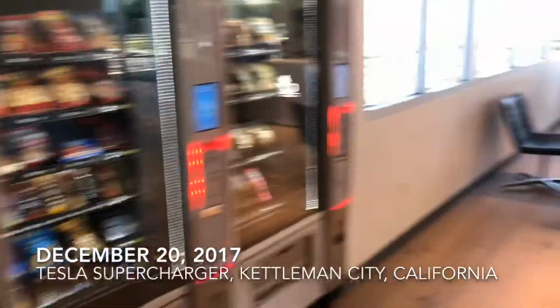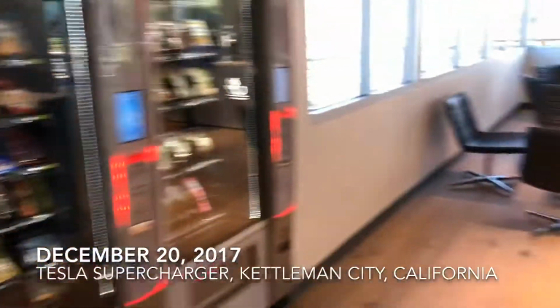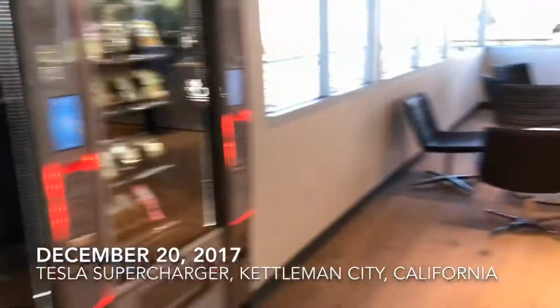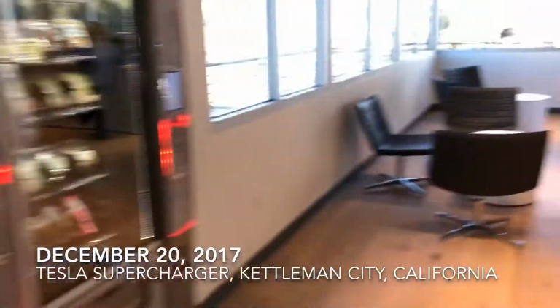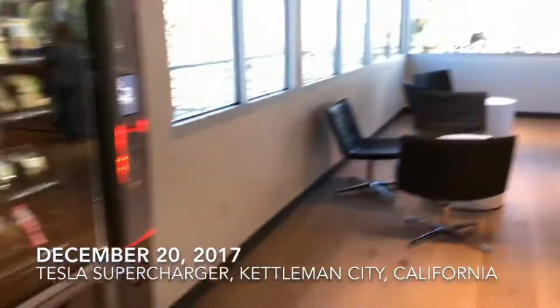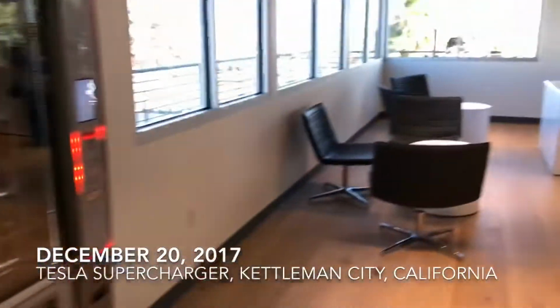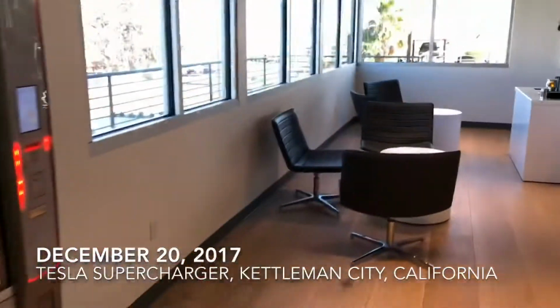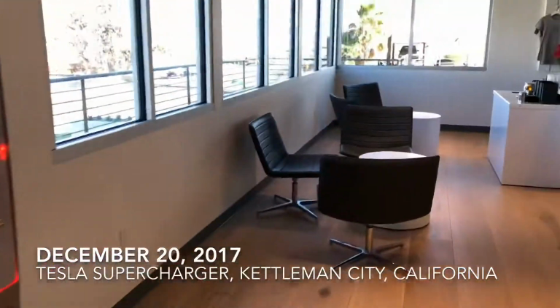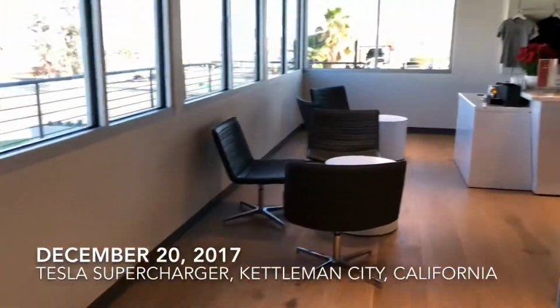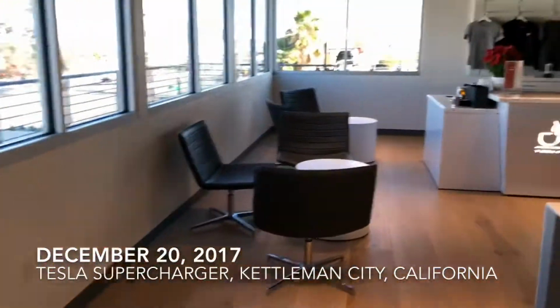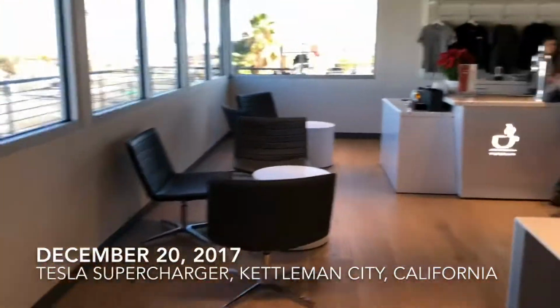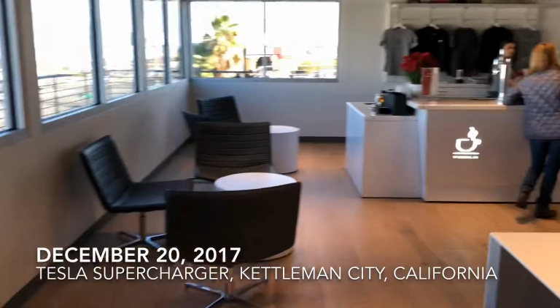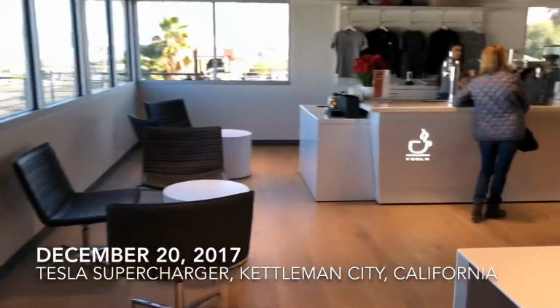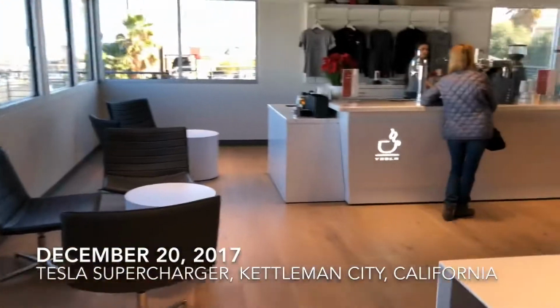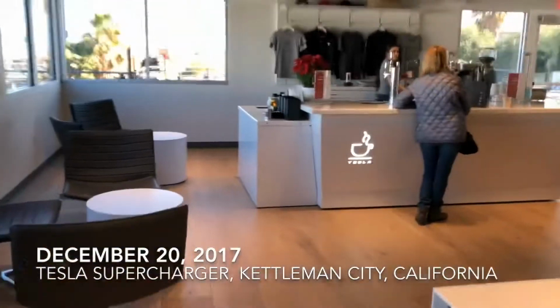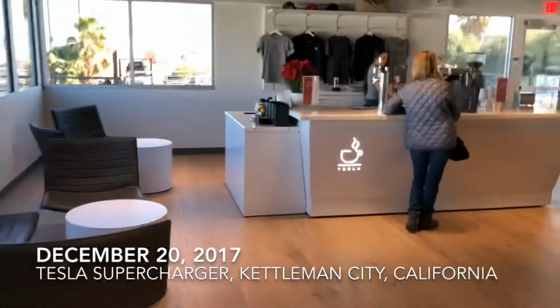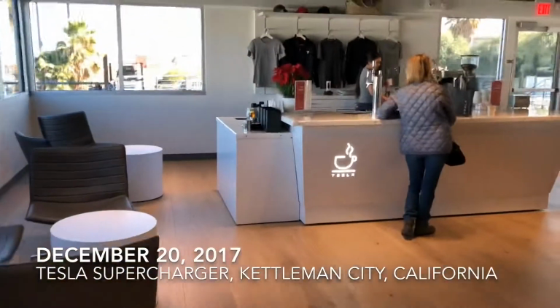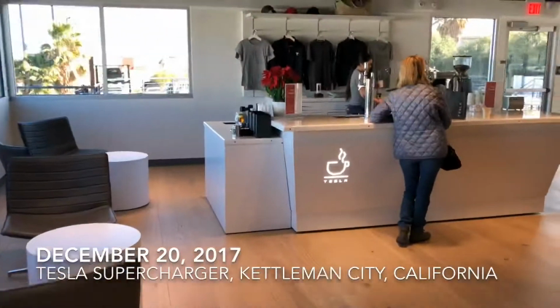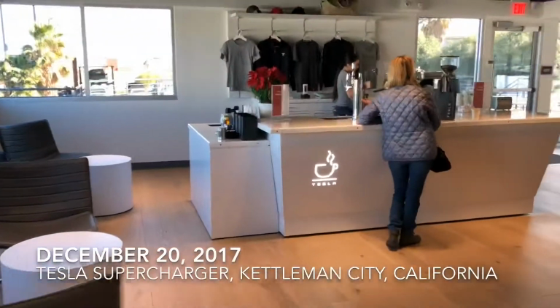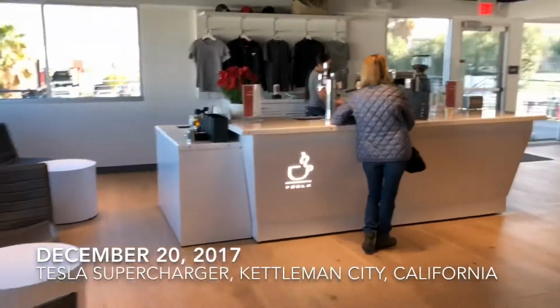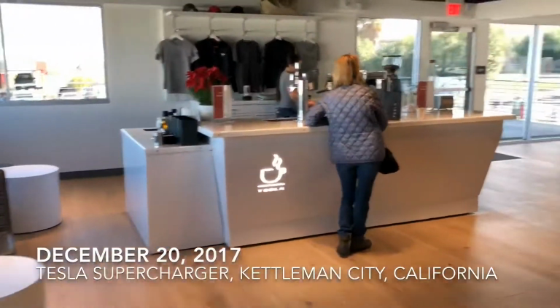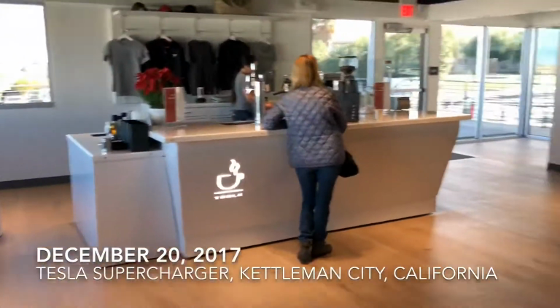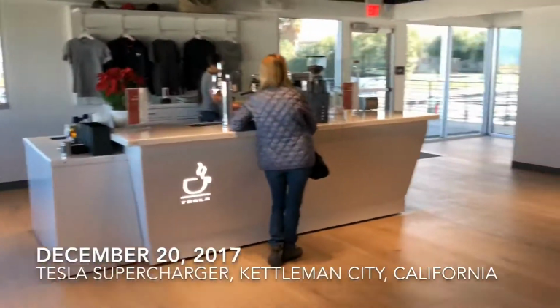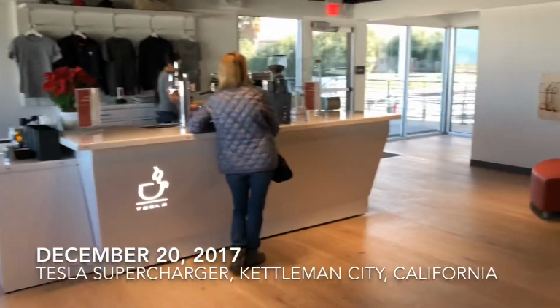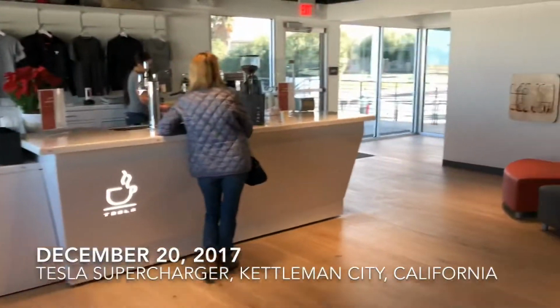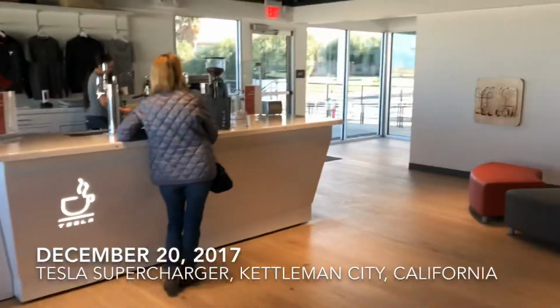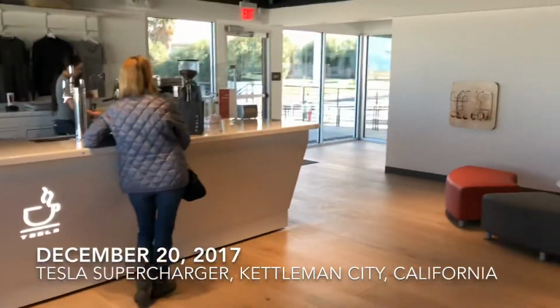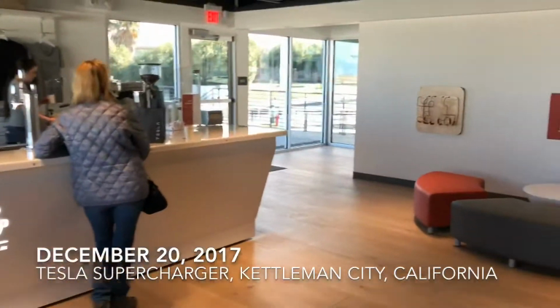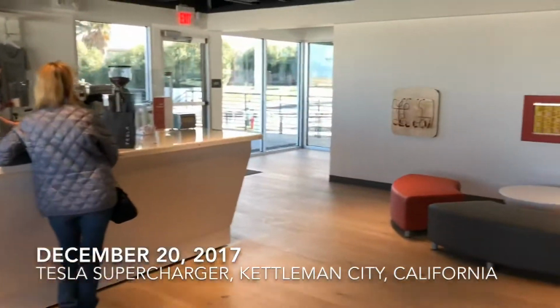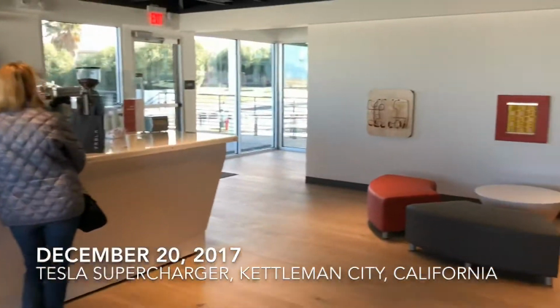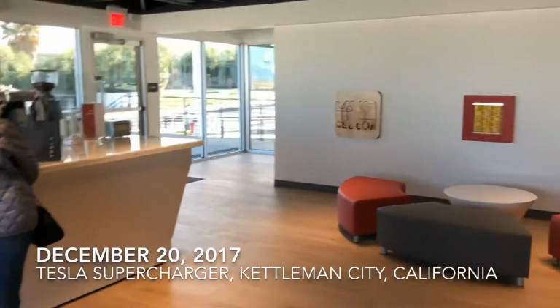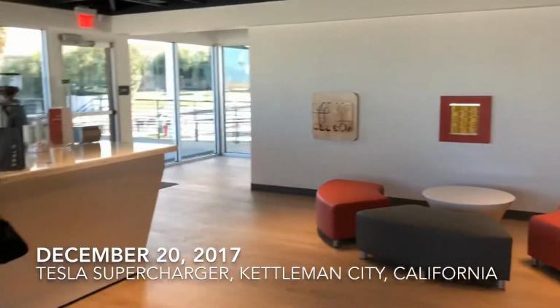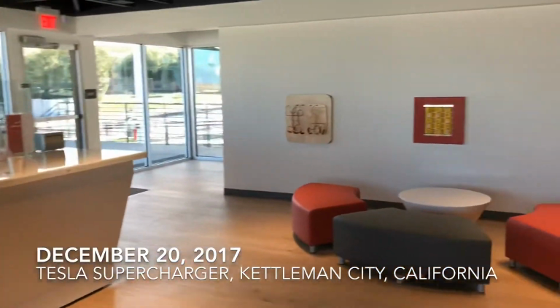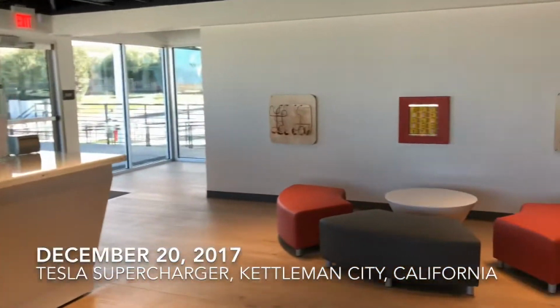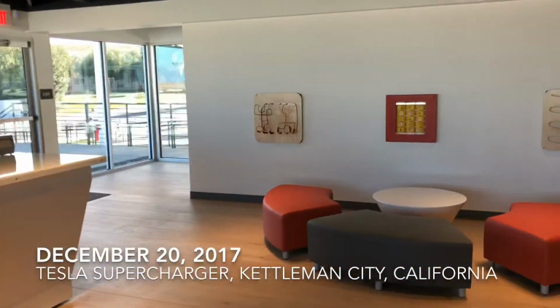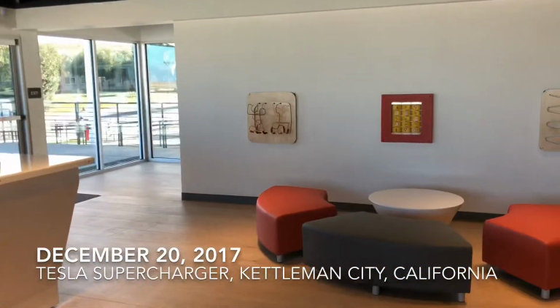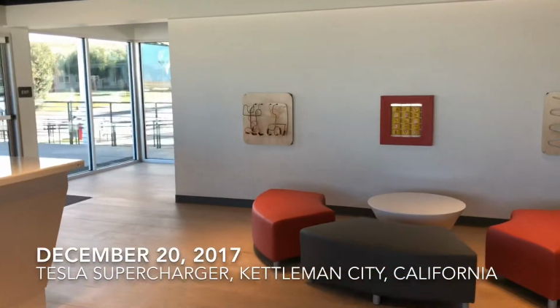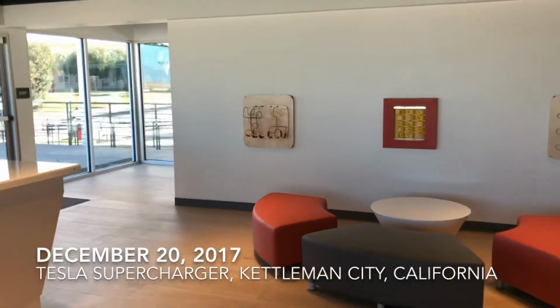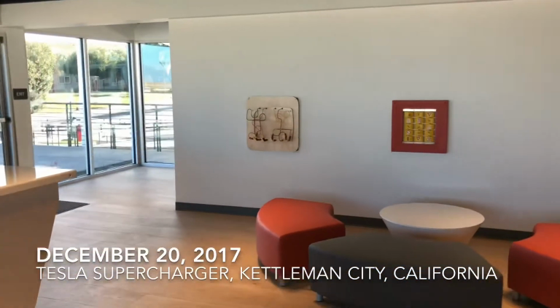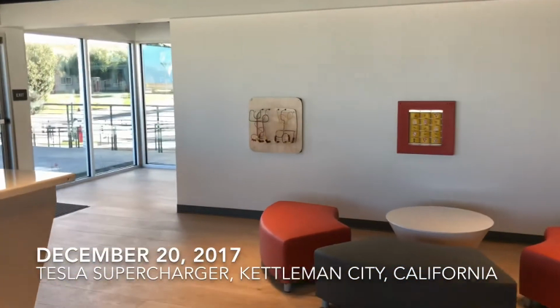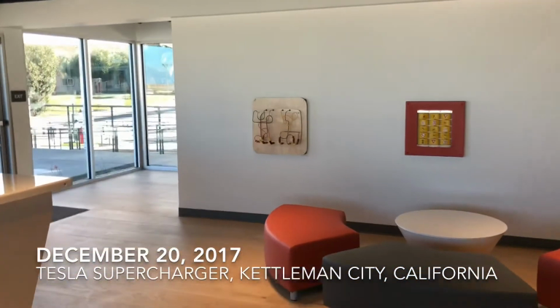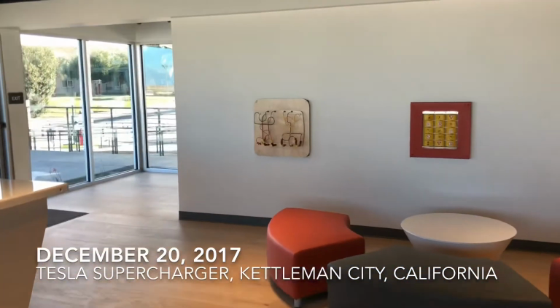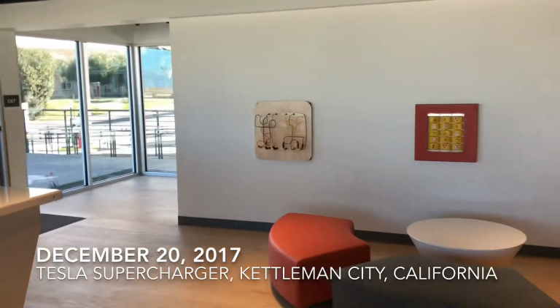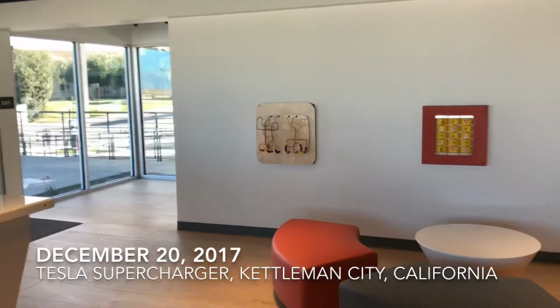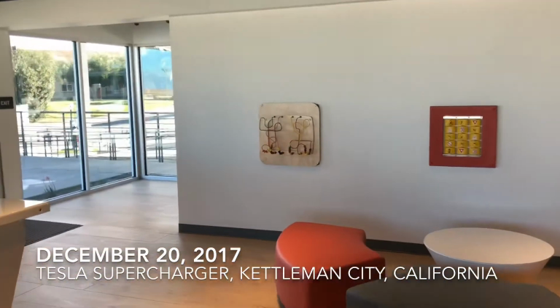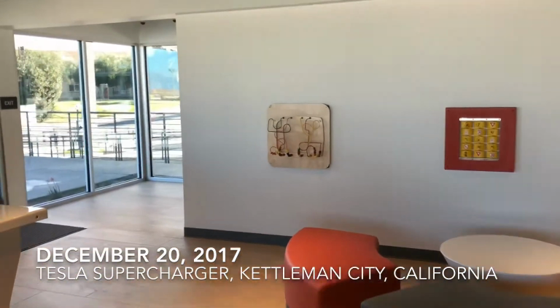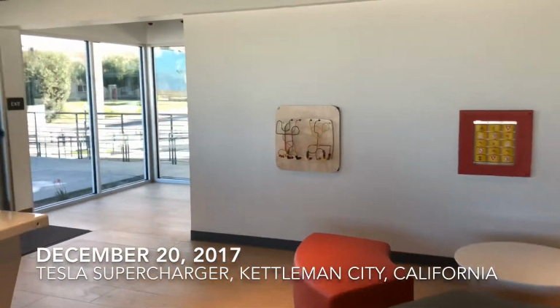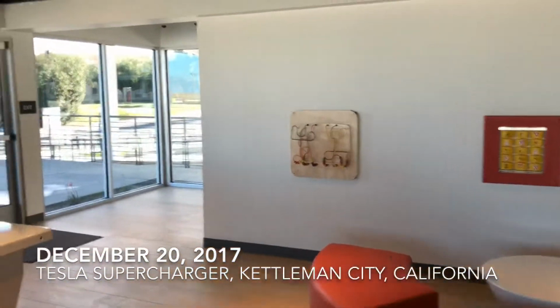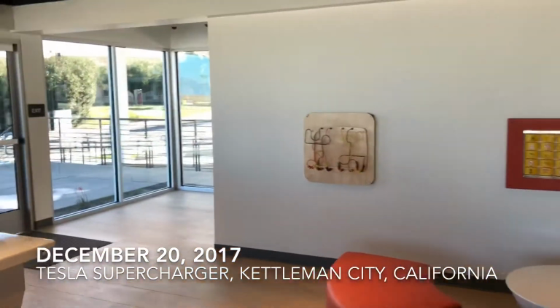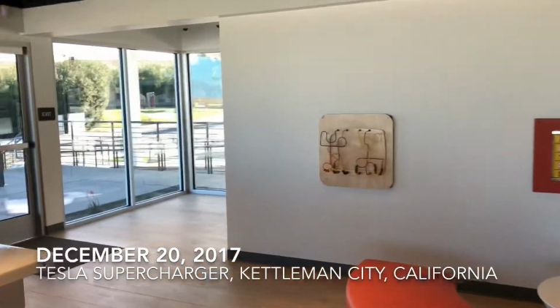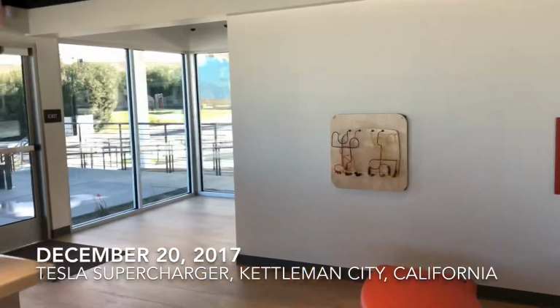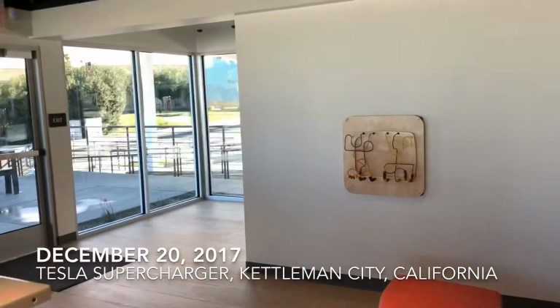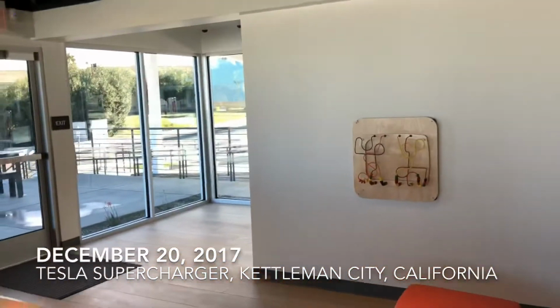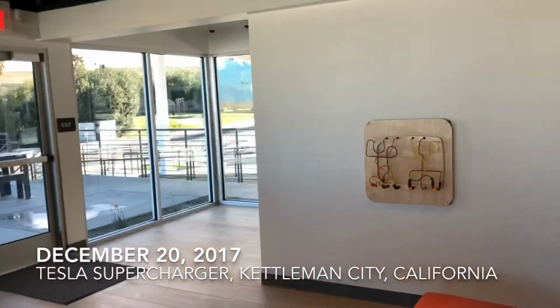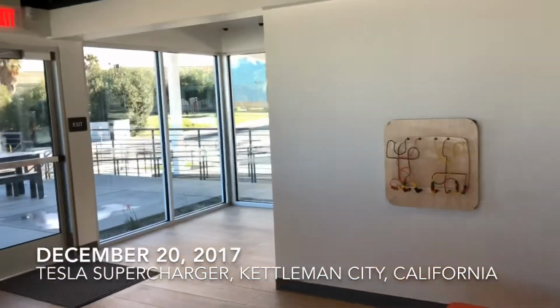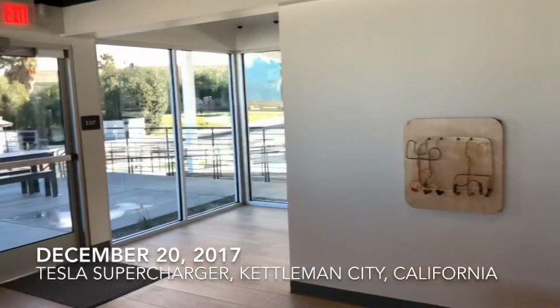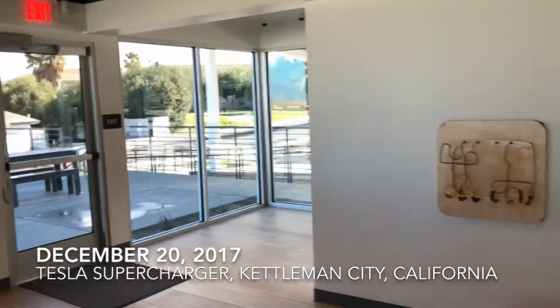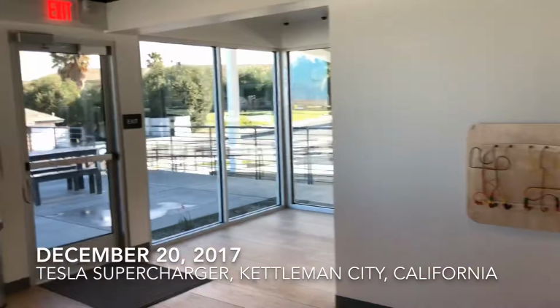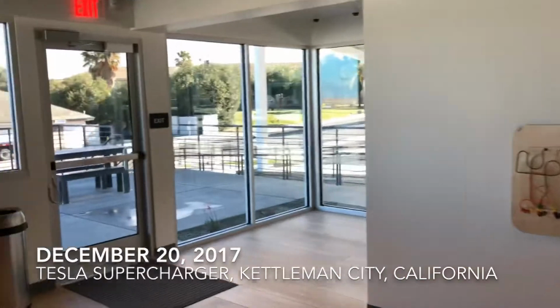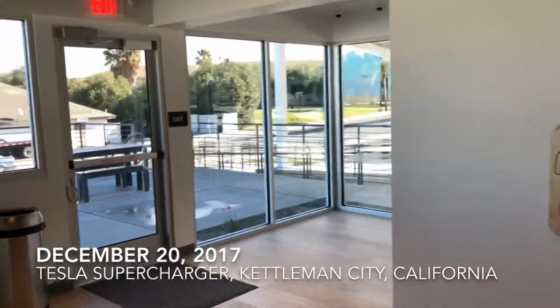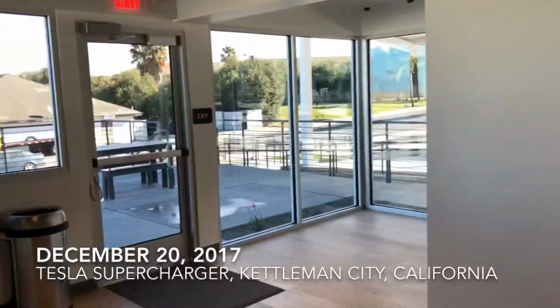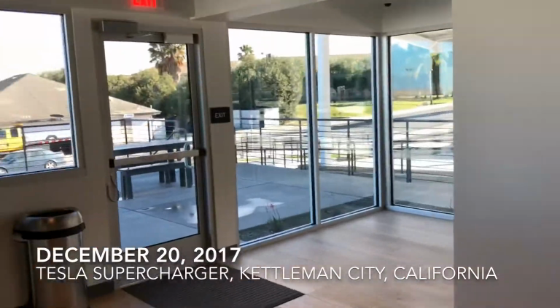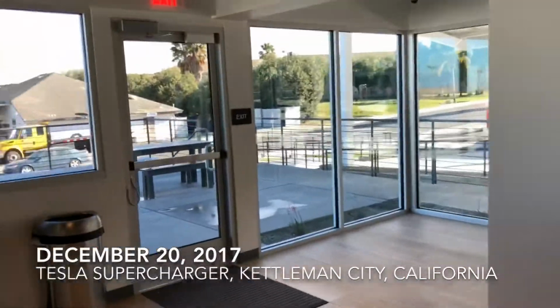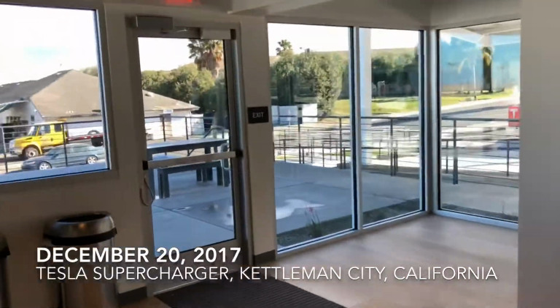They have a coffee machine for when Paige is off duty. And they even have a little area outside for pooches and people.